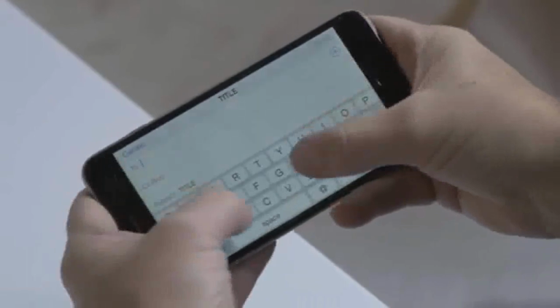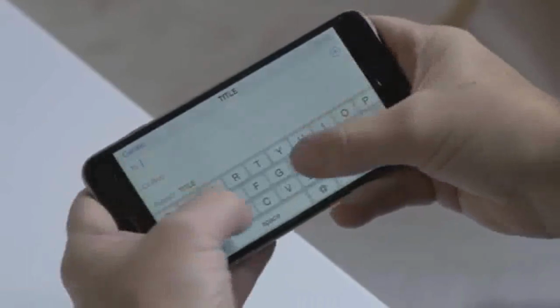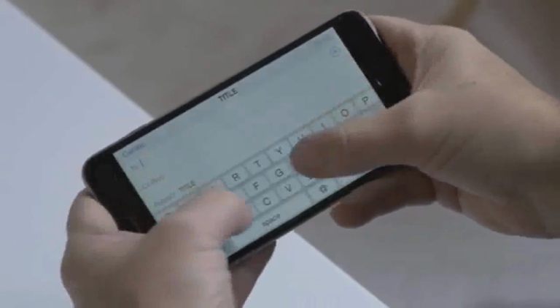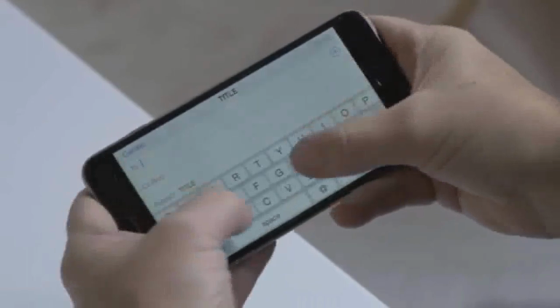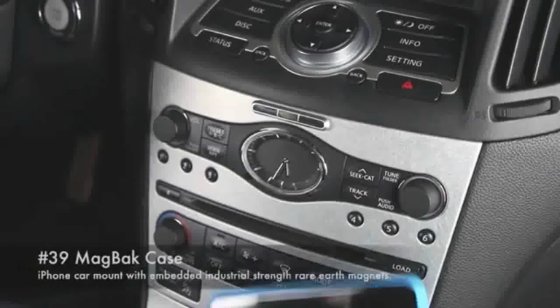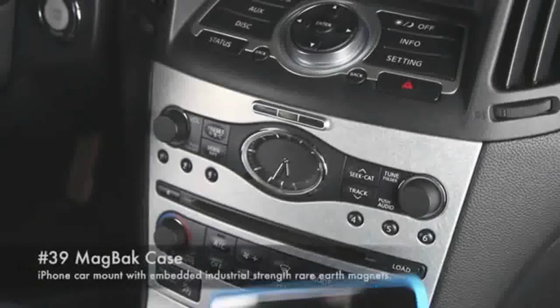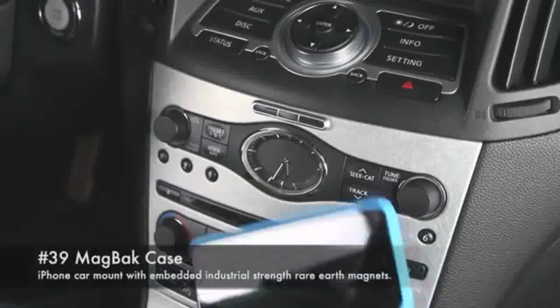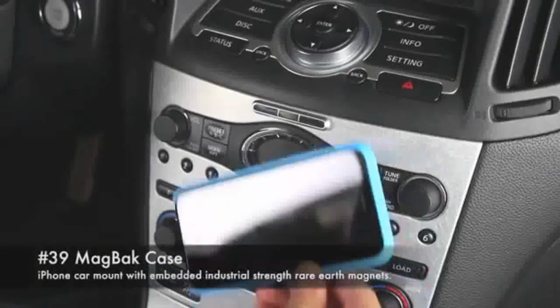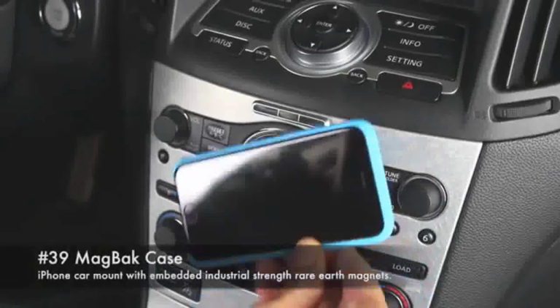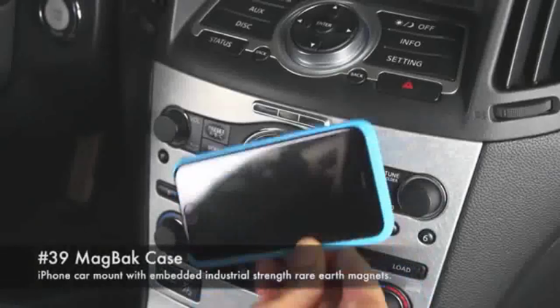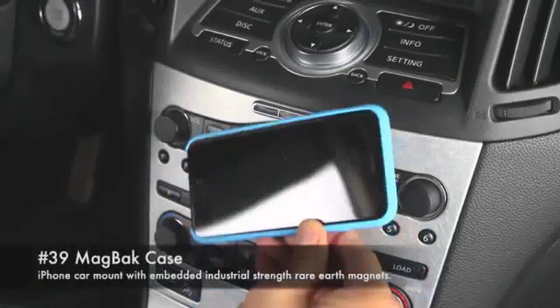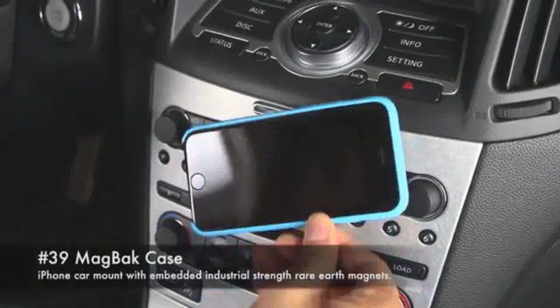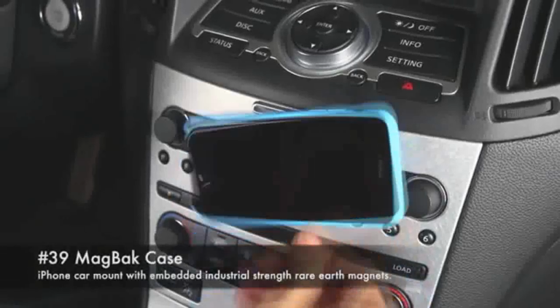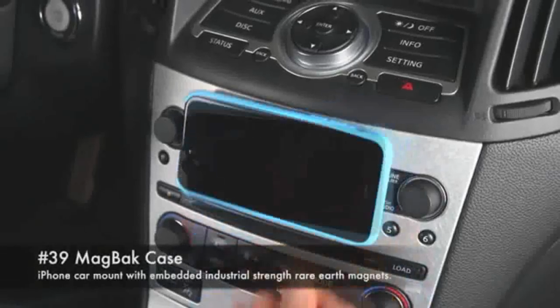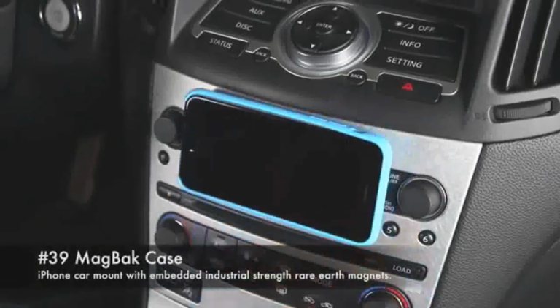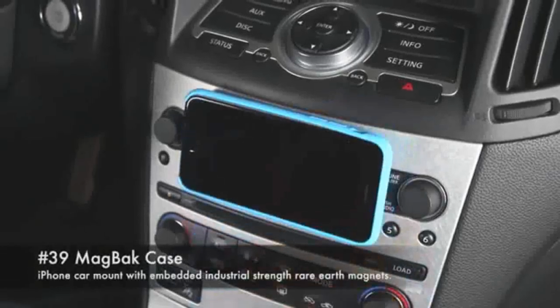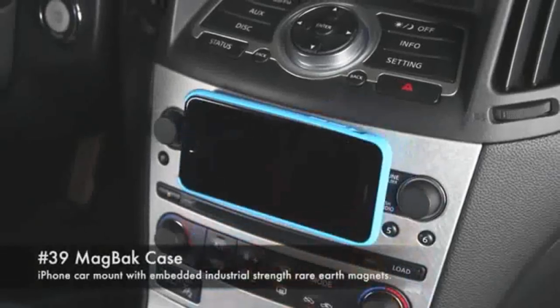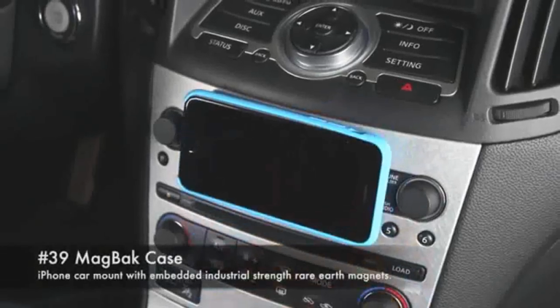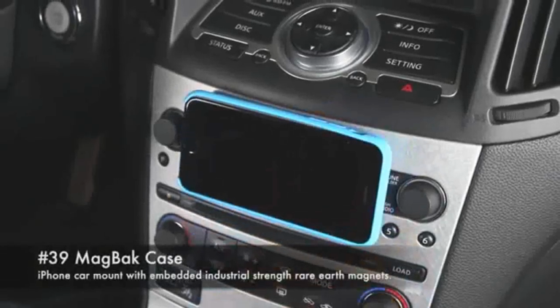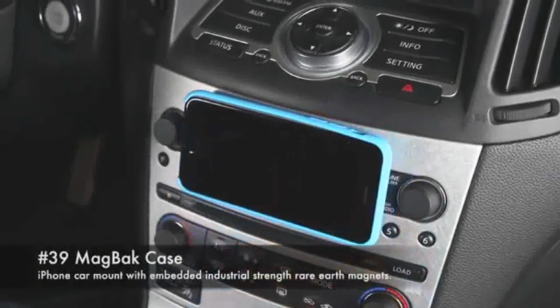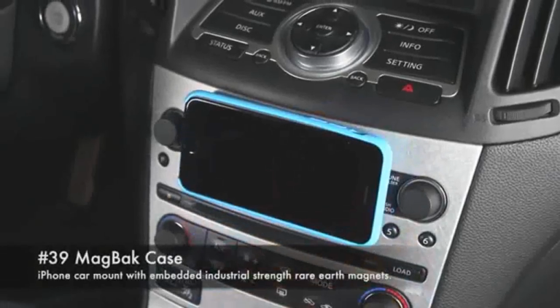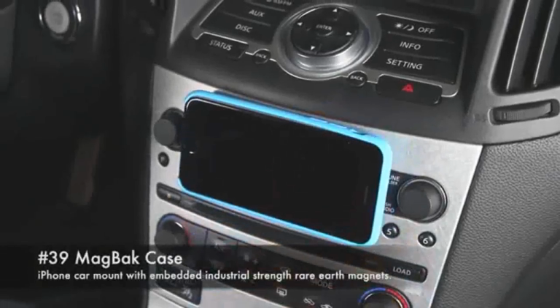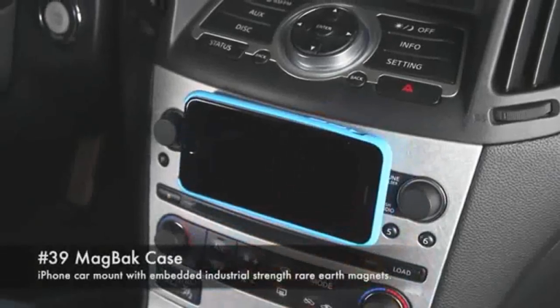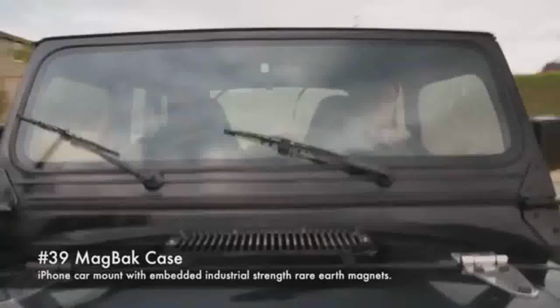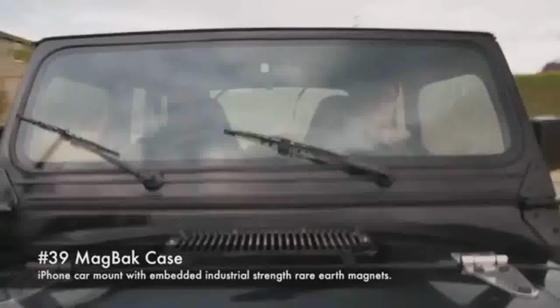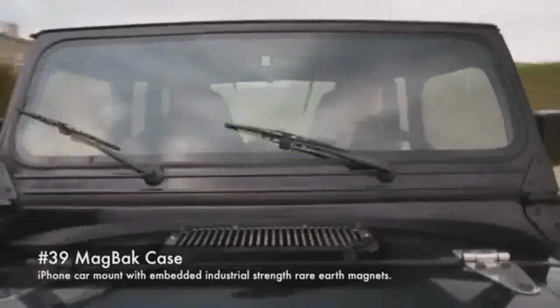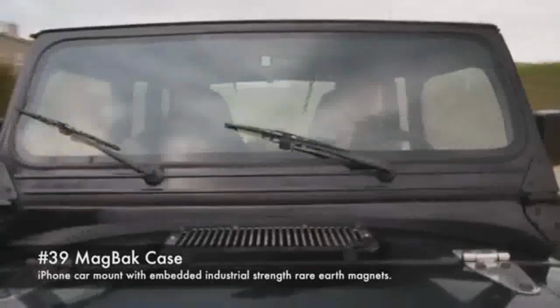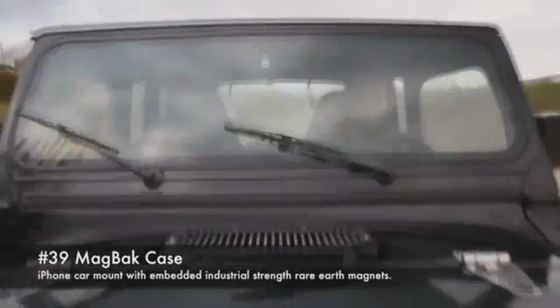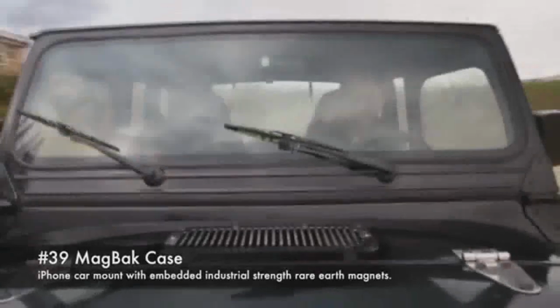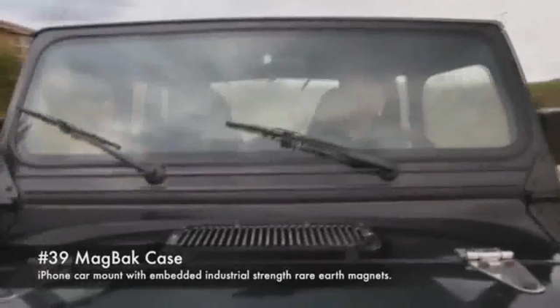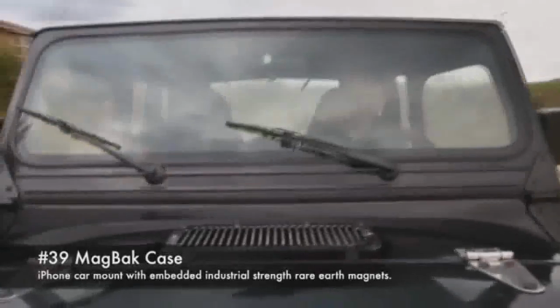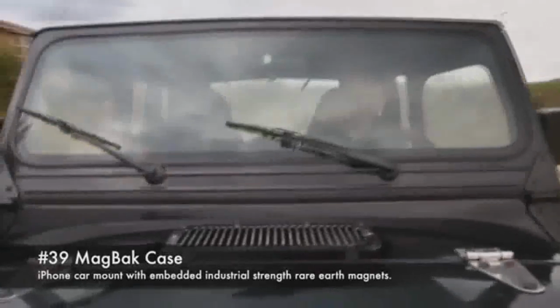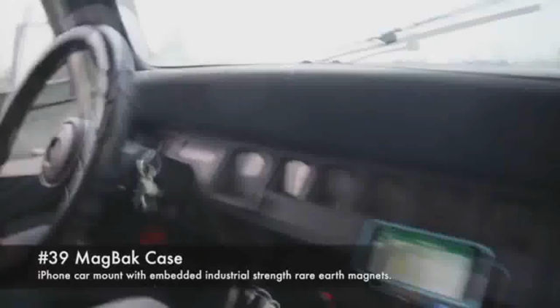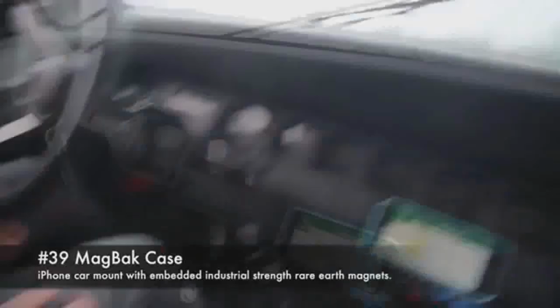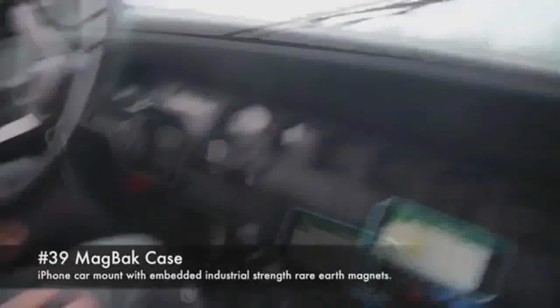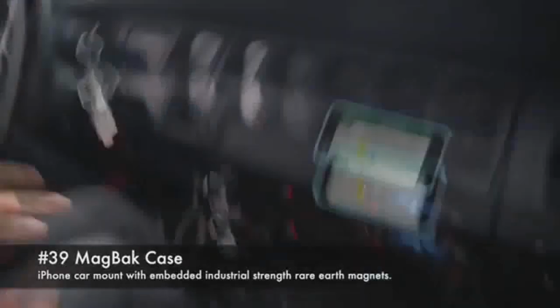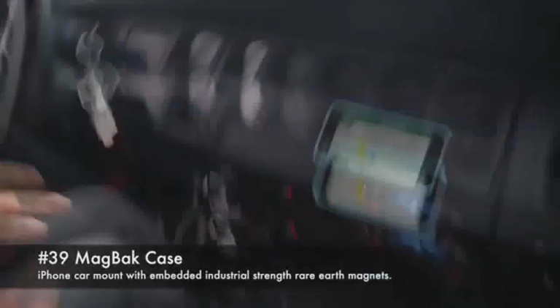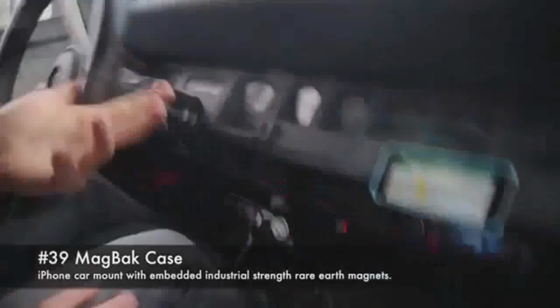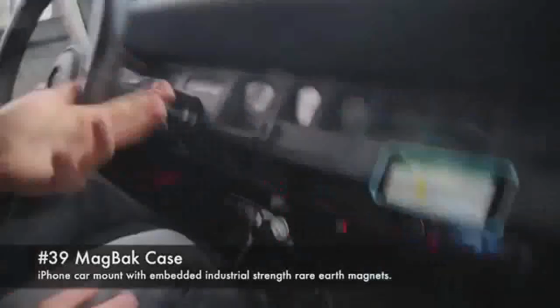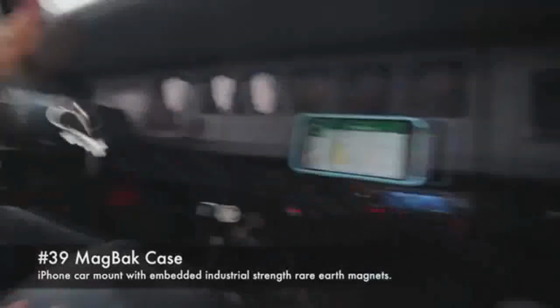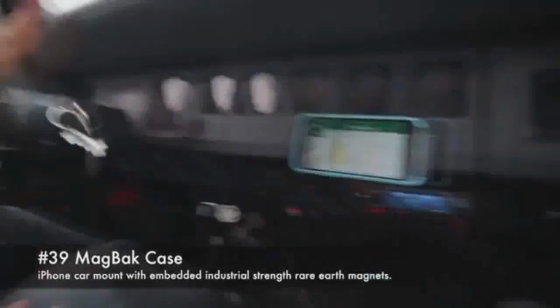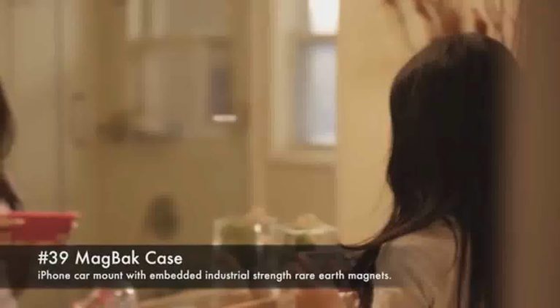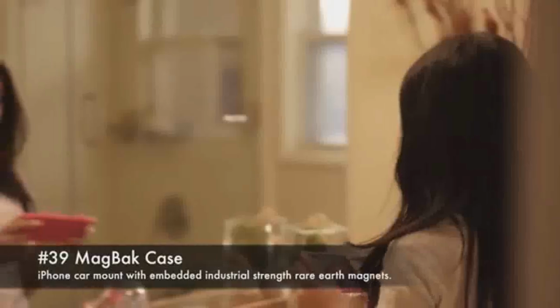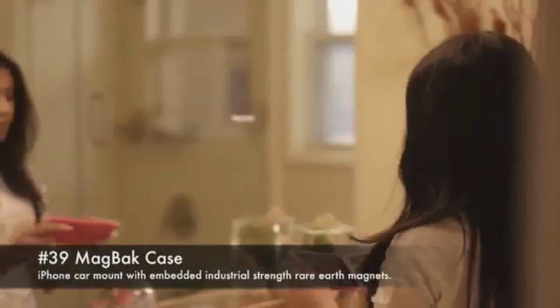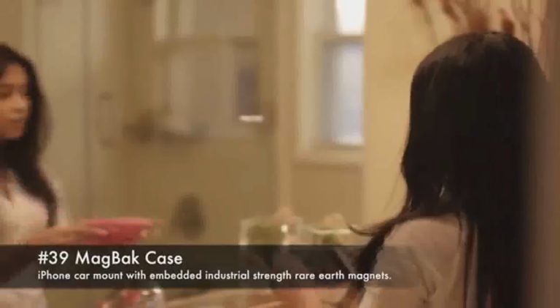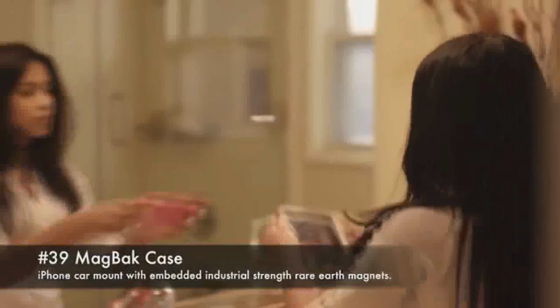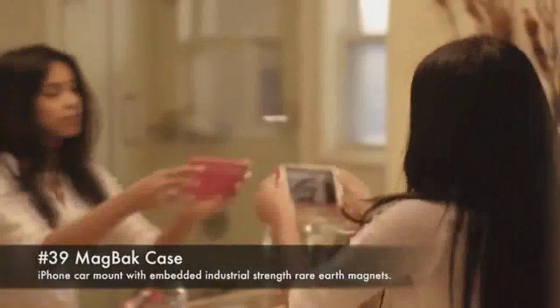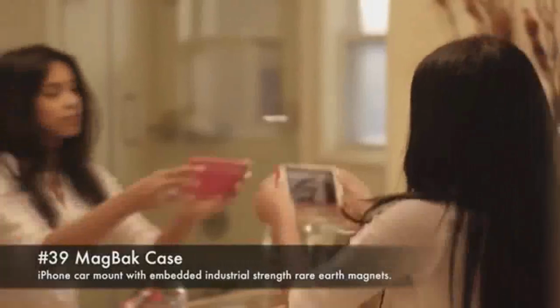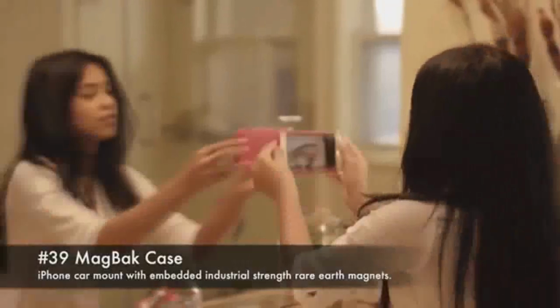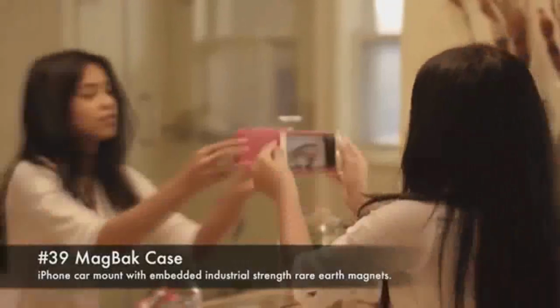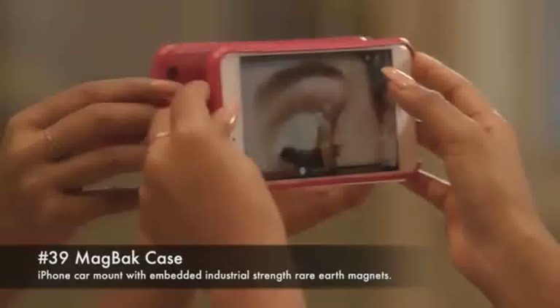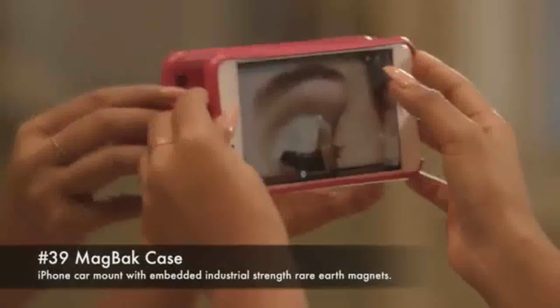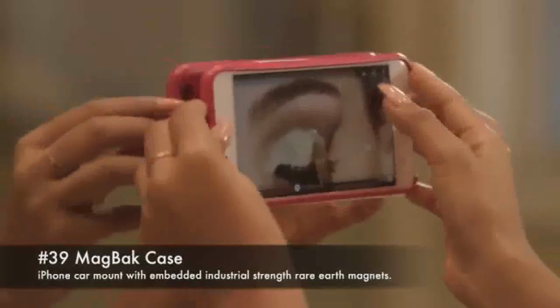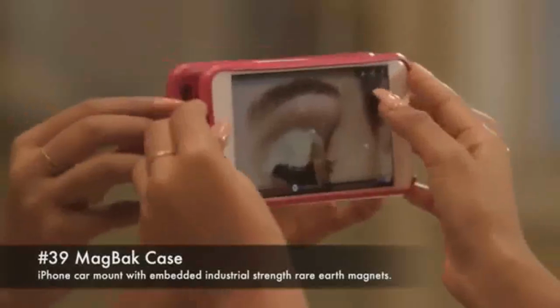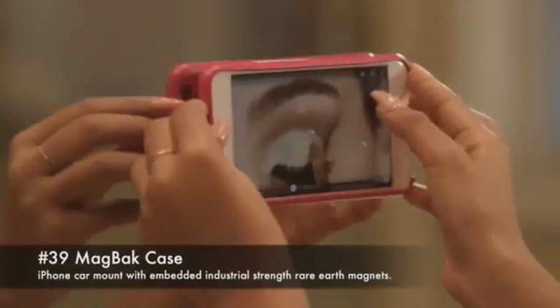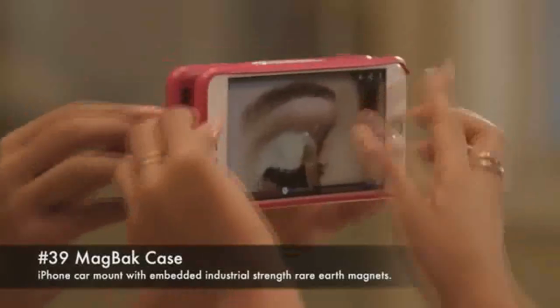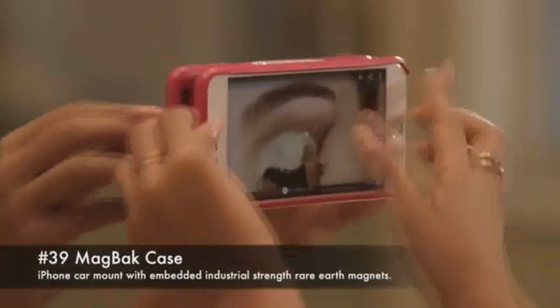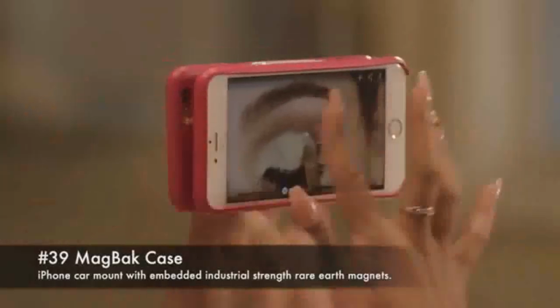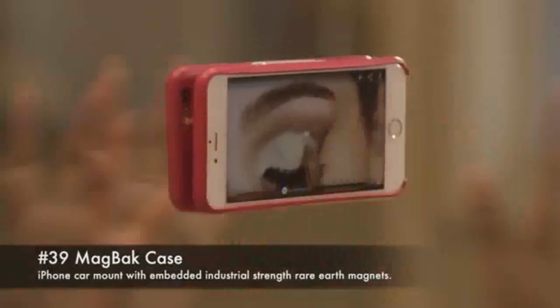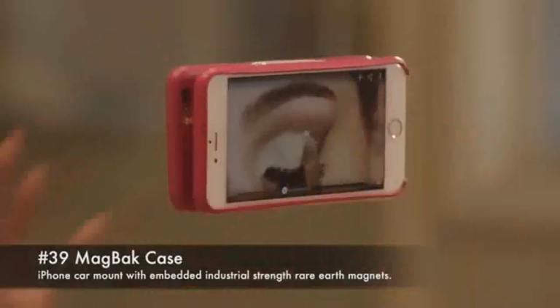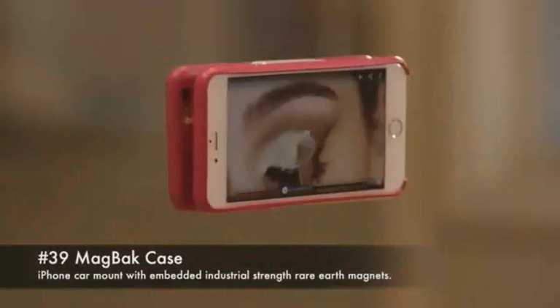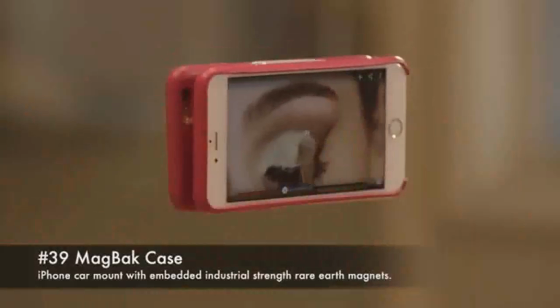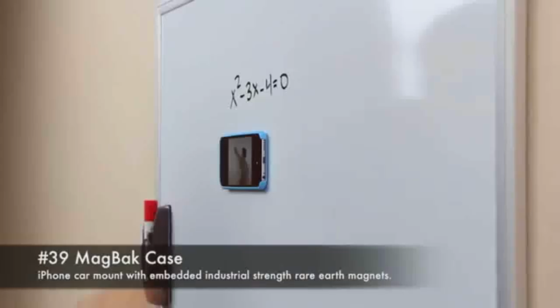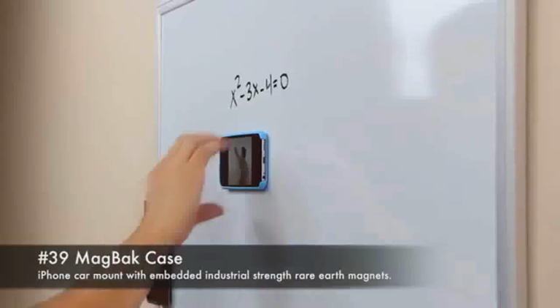39. Magback Case. iPhone car mount with embedded industrial strength rare earth magnets.